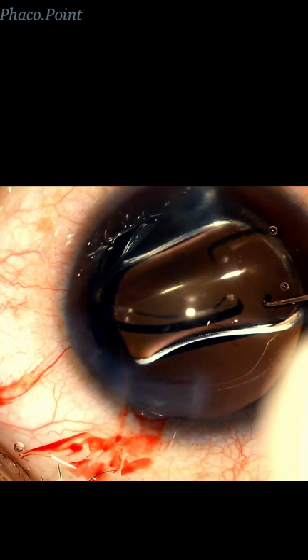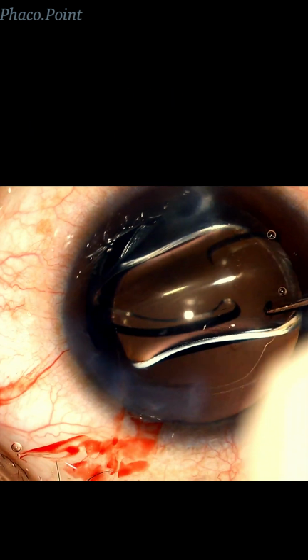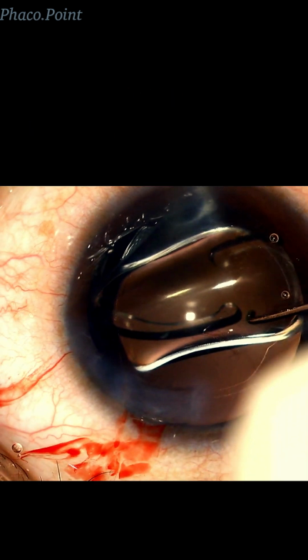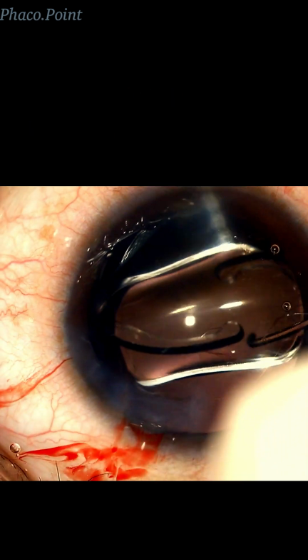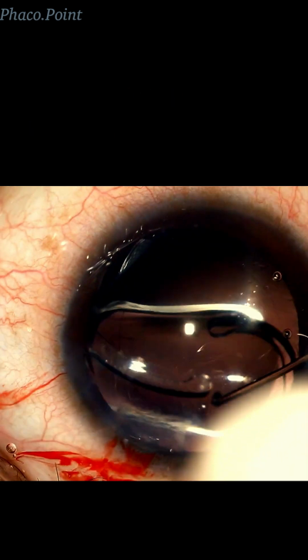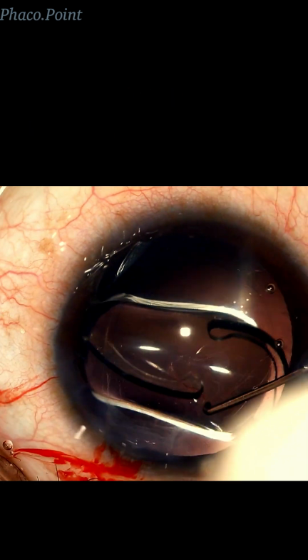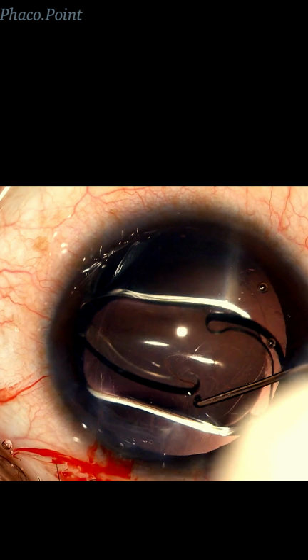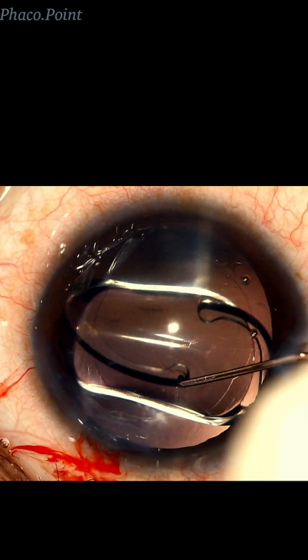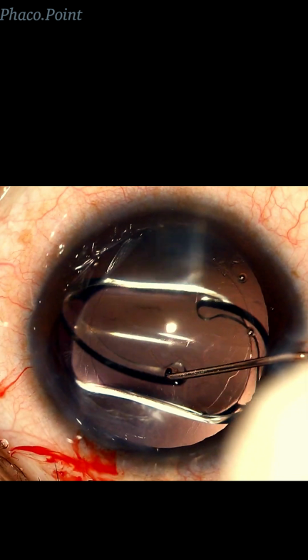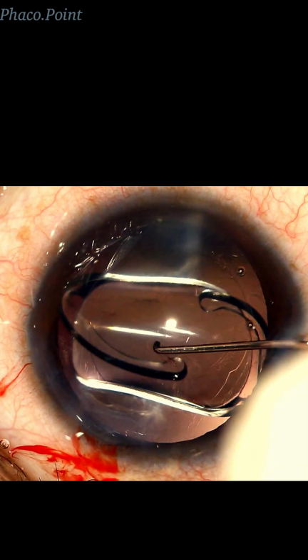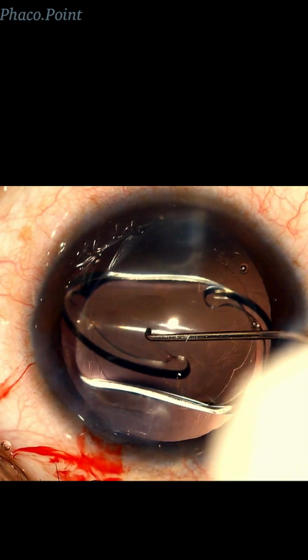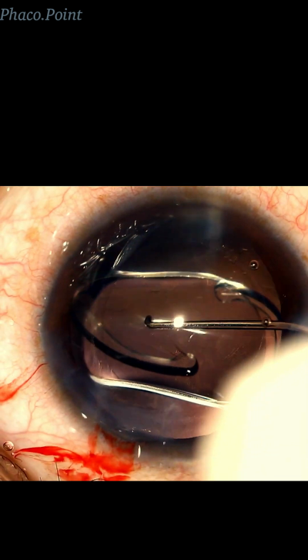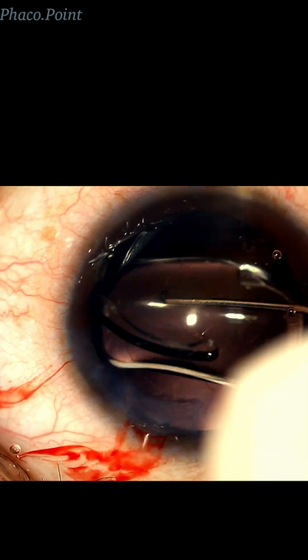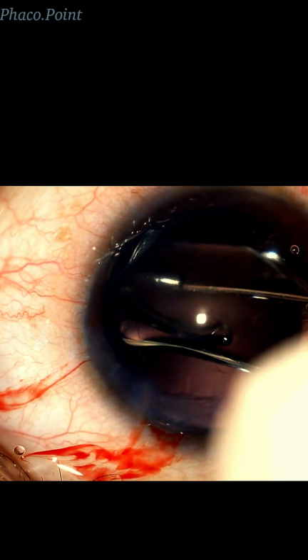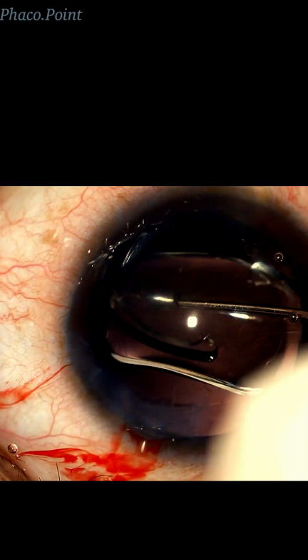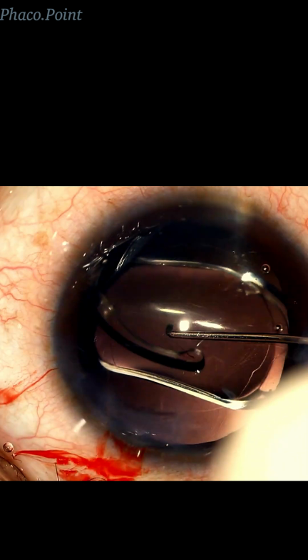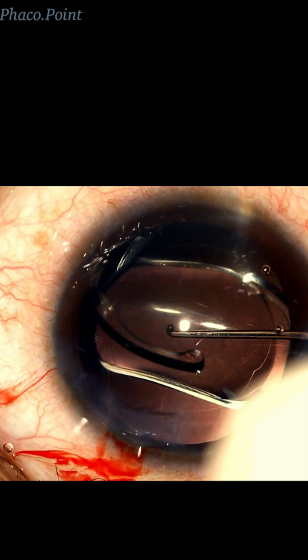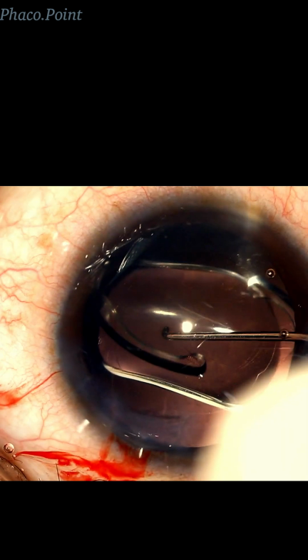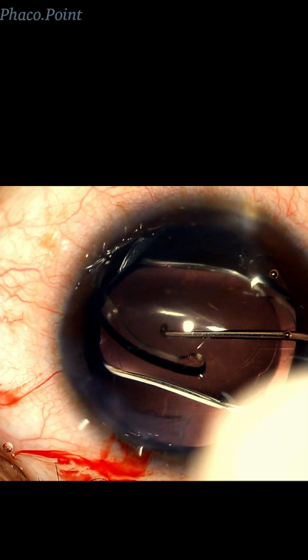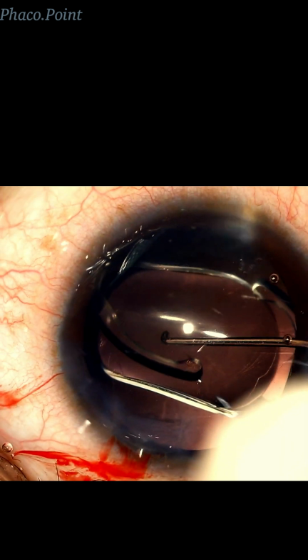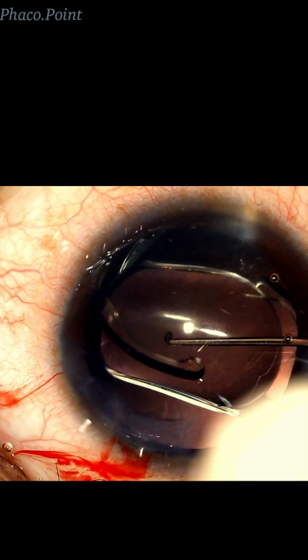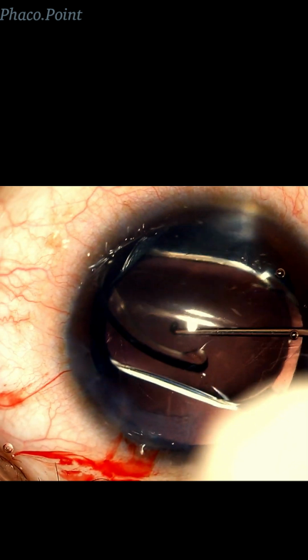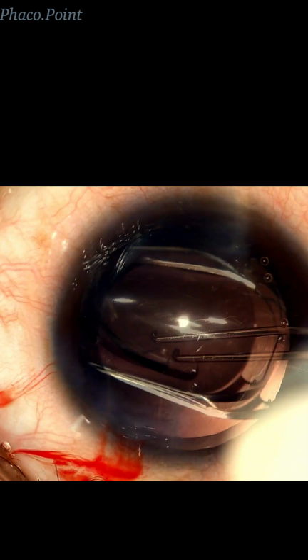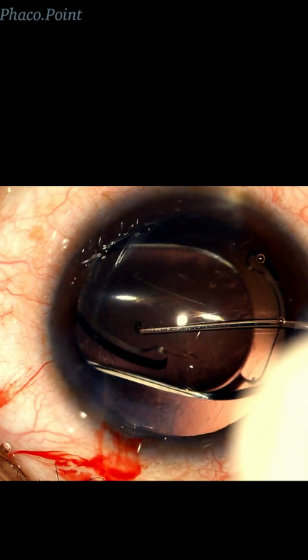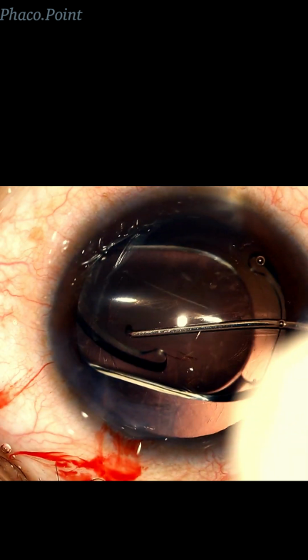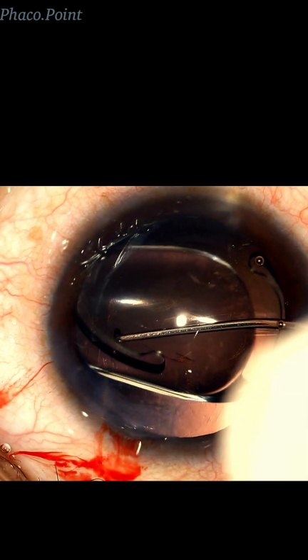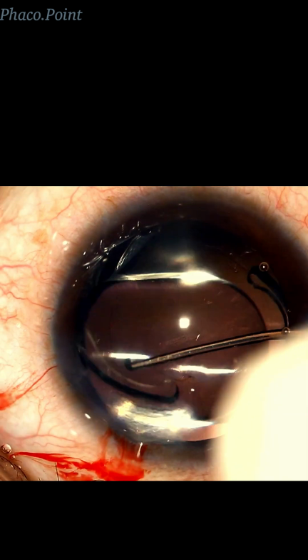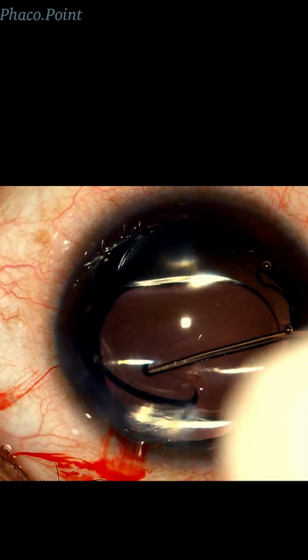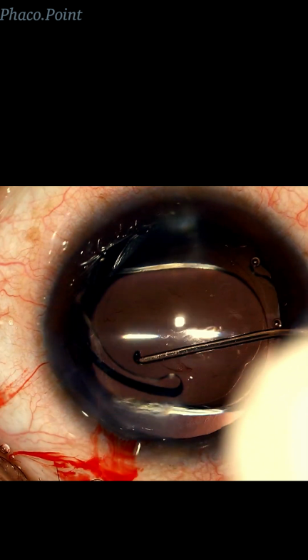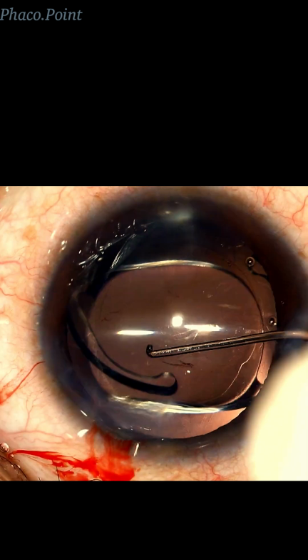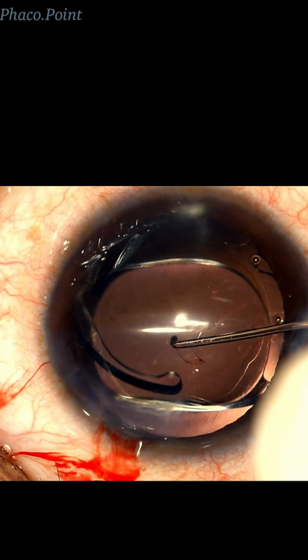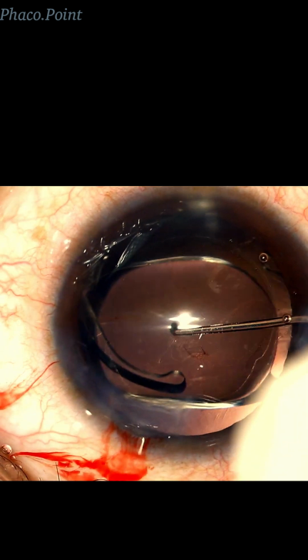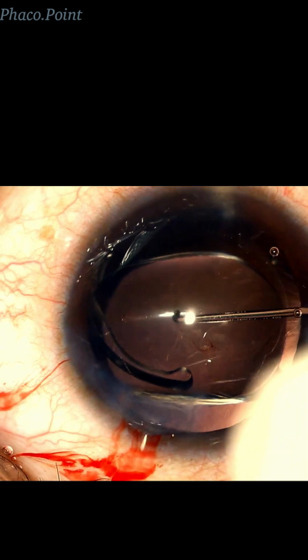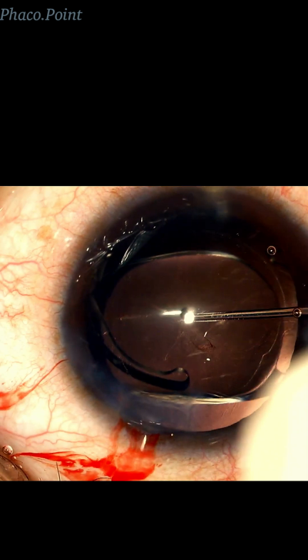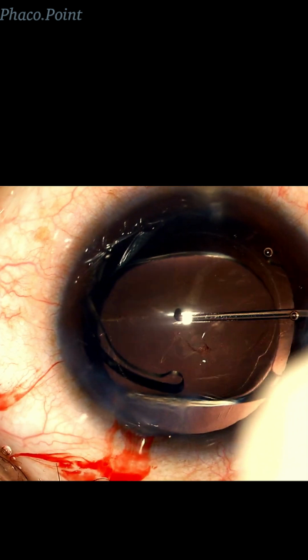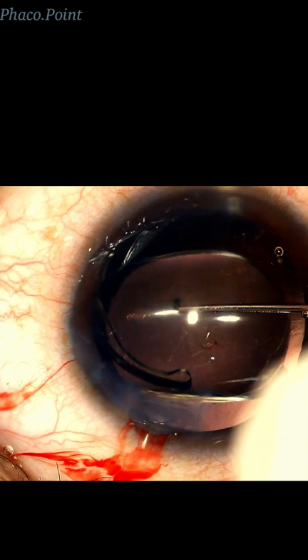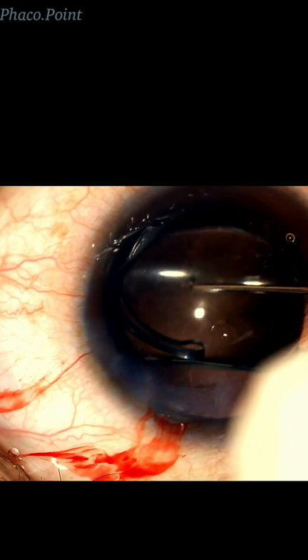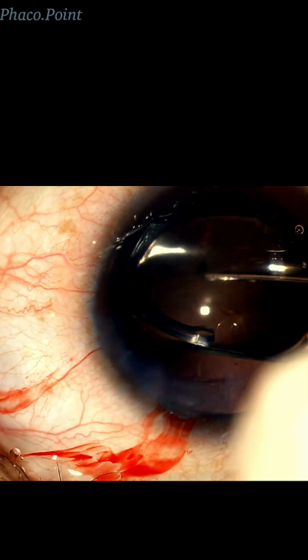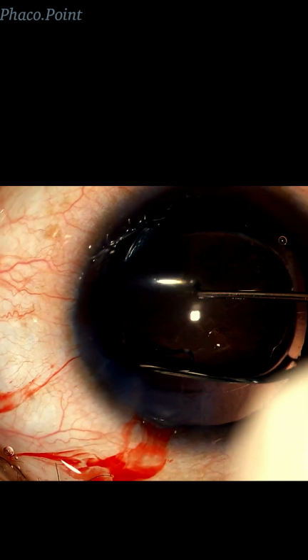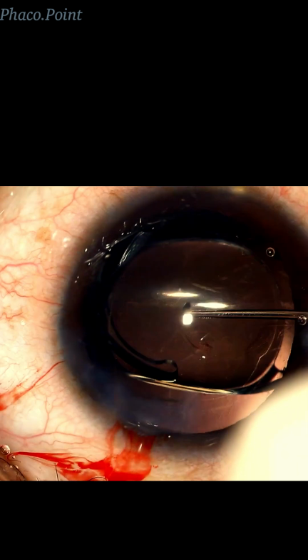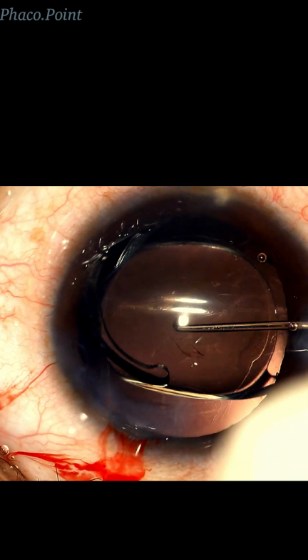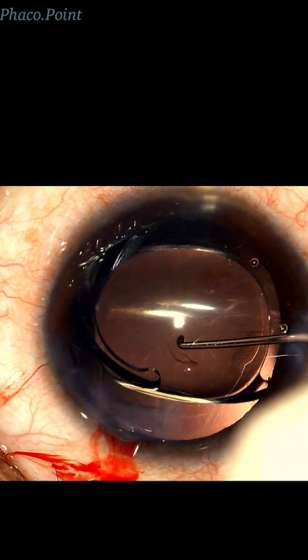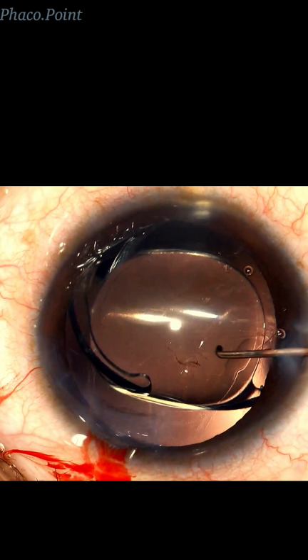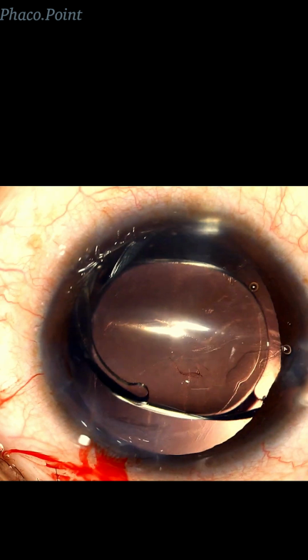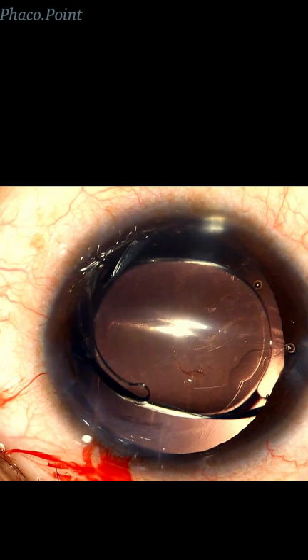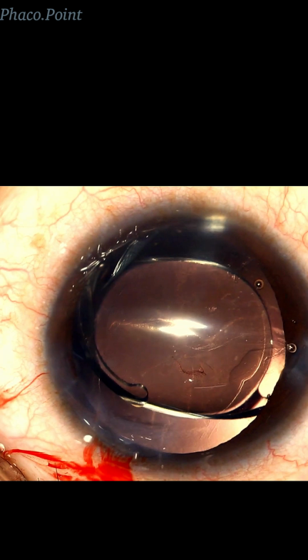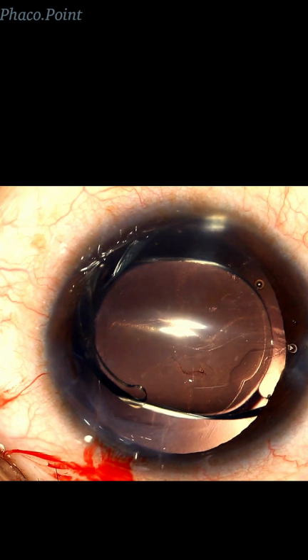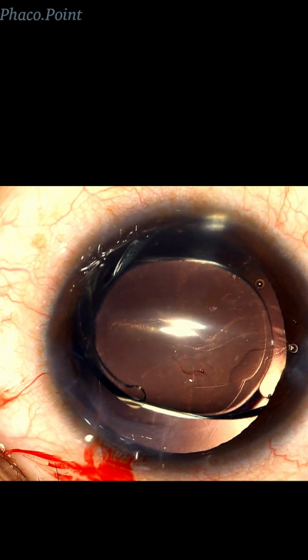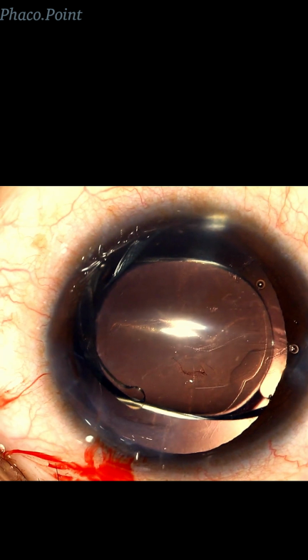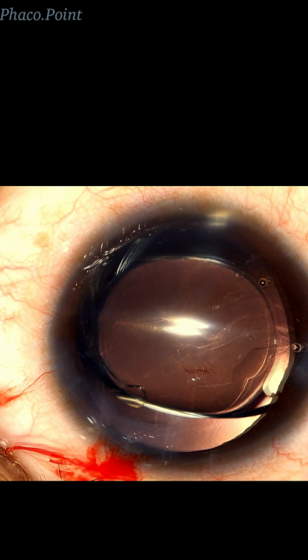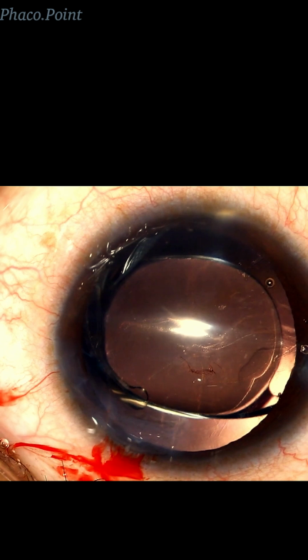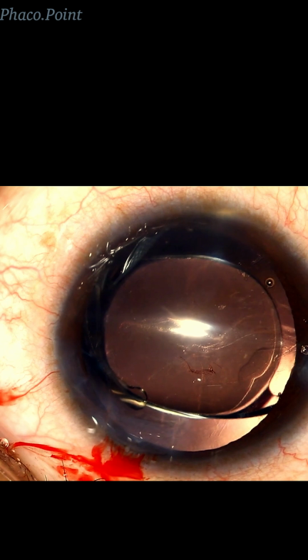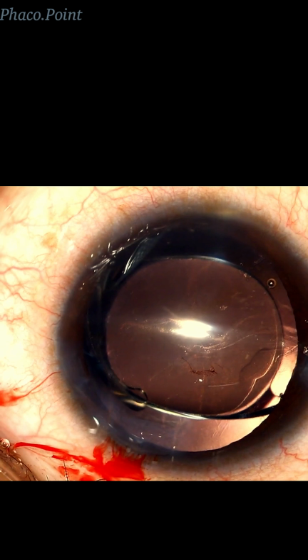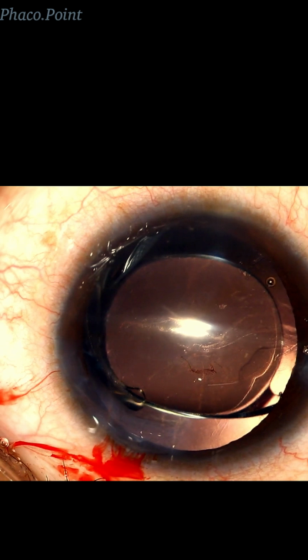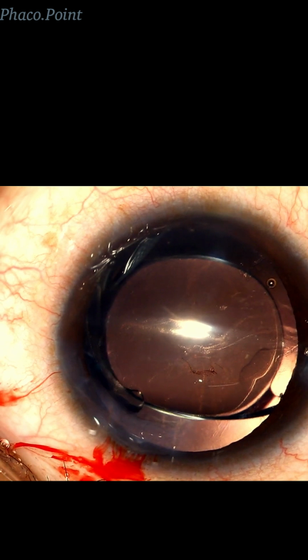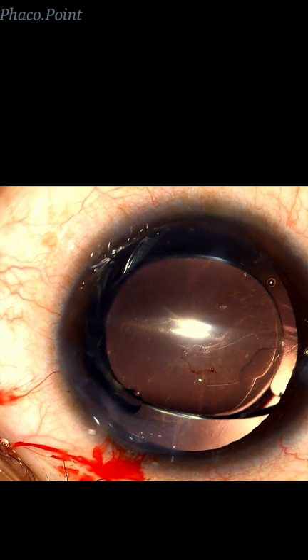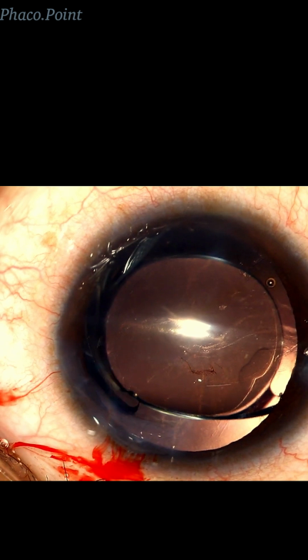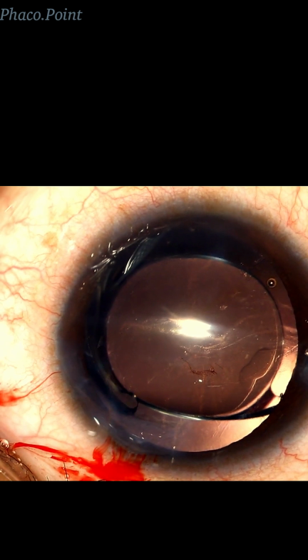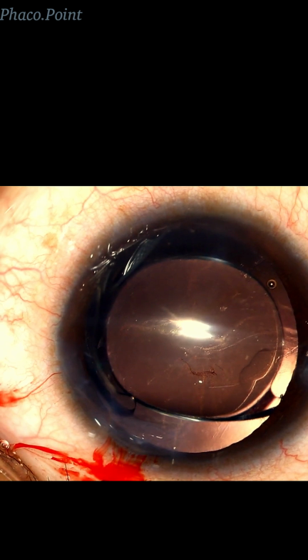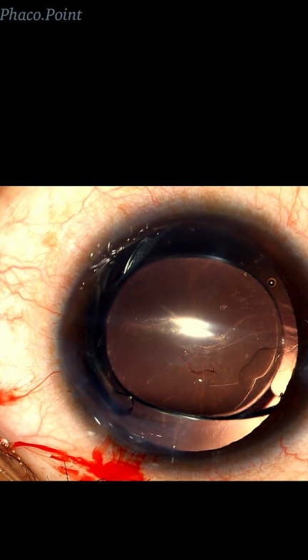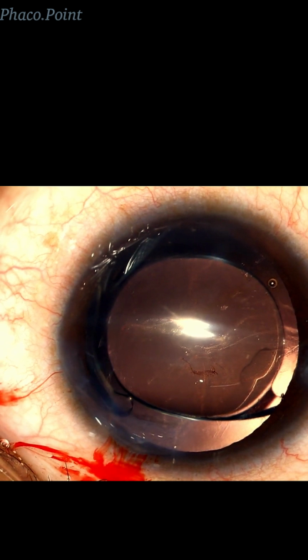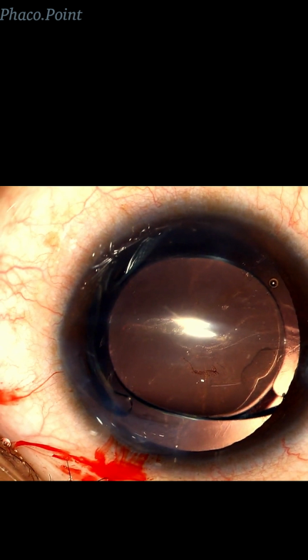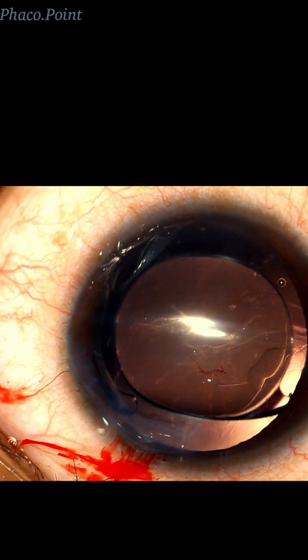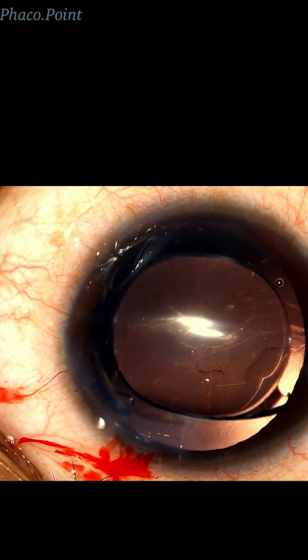And having achieved this, you will see both the haptics open out to naturally come to rest horizontally. Let's see this again.